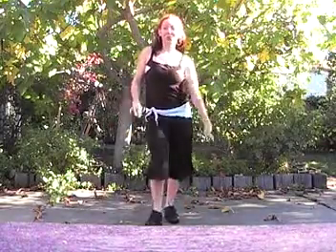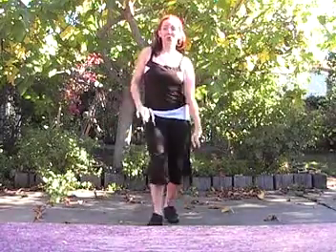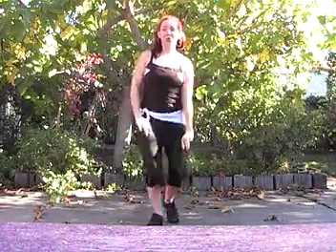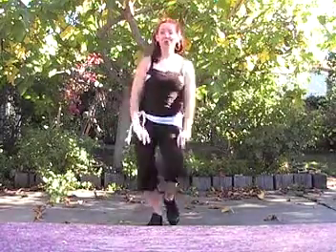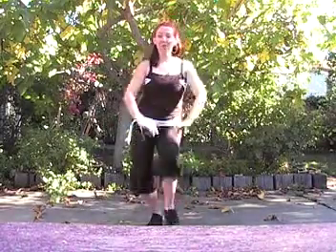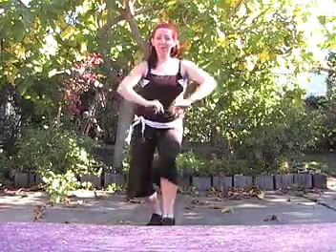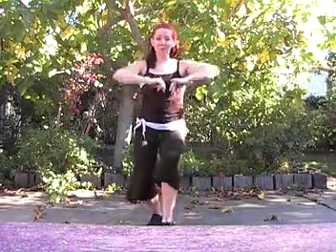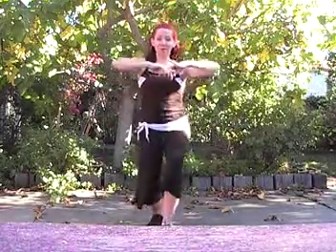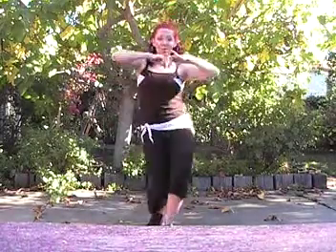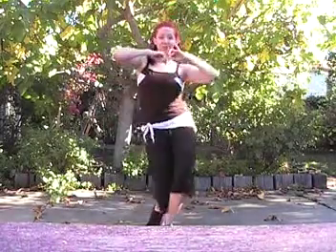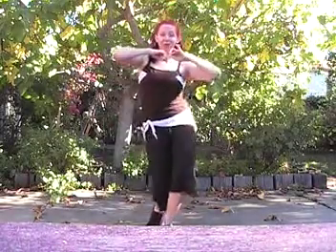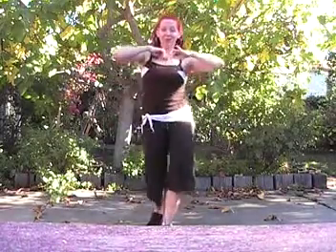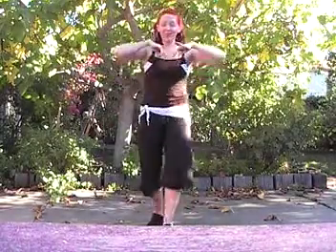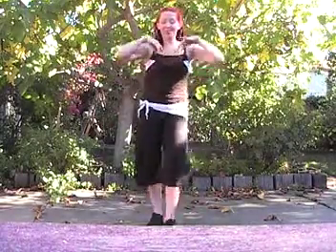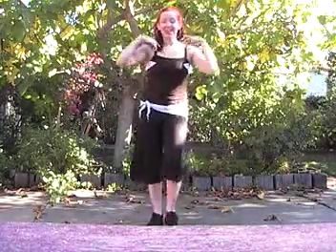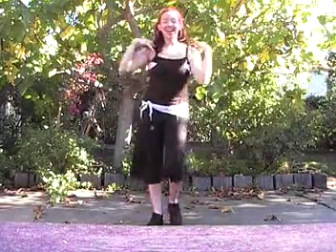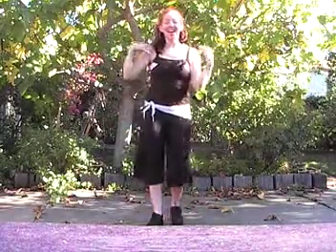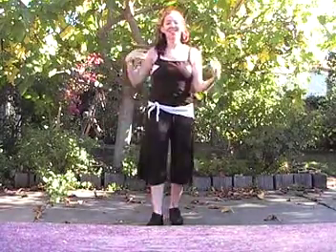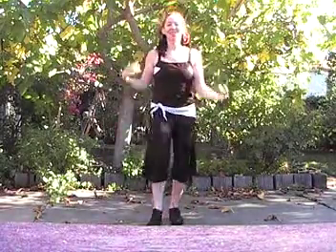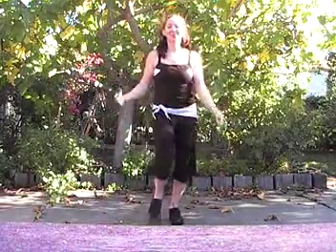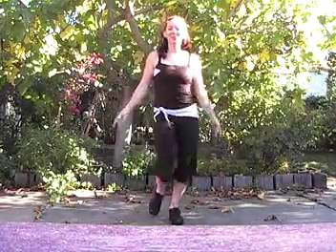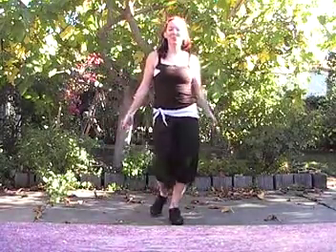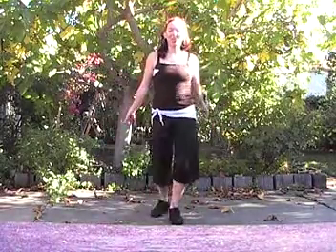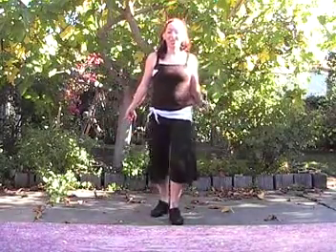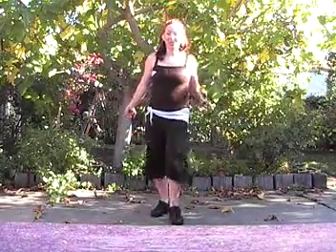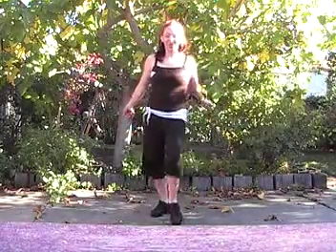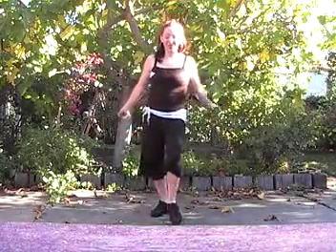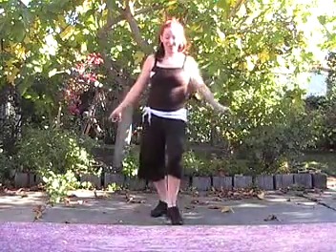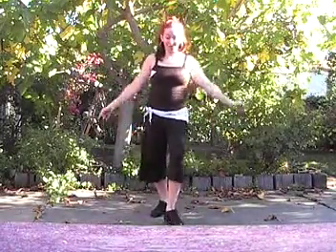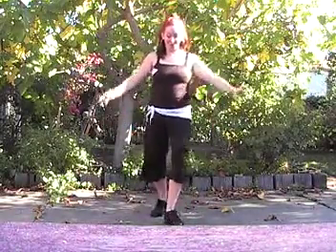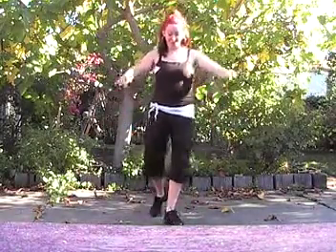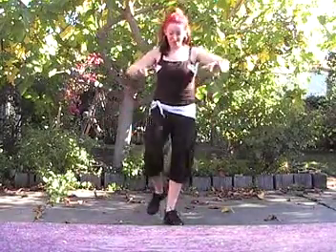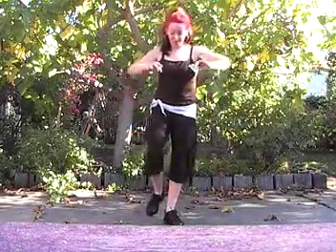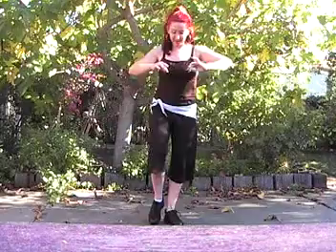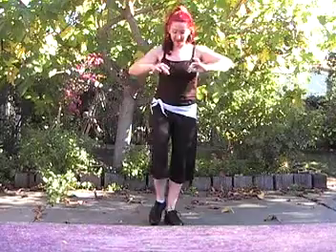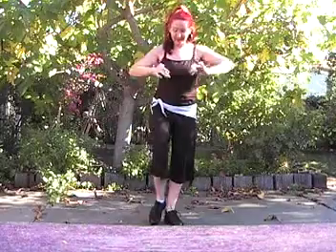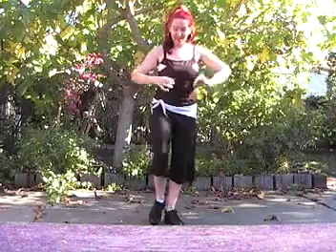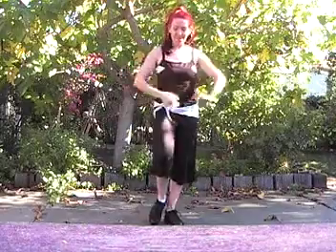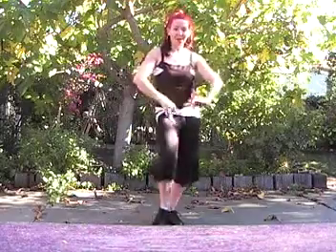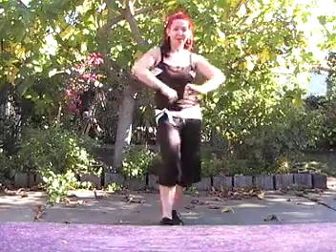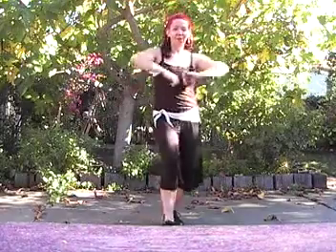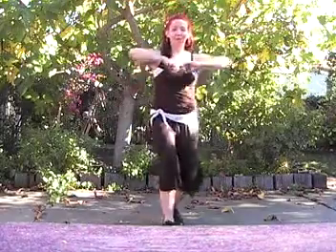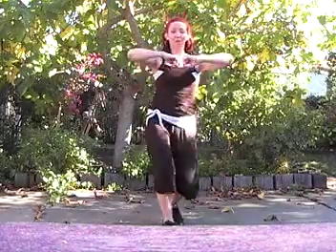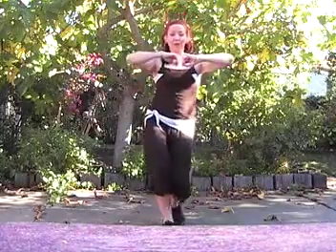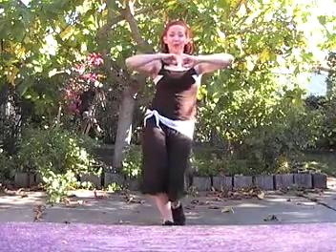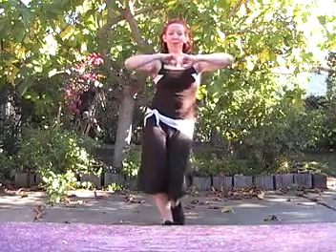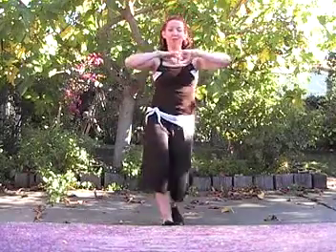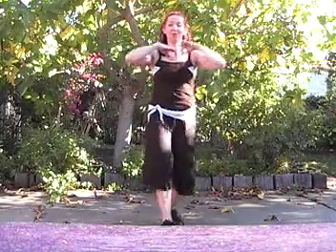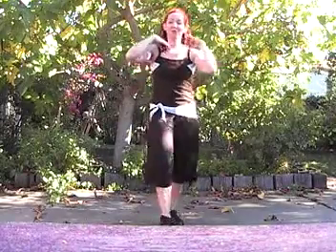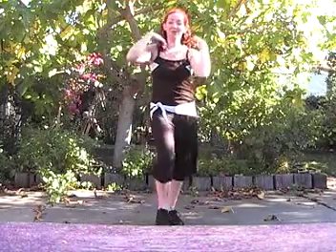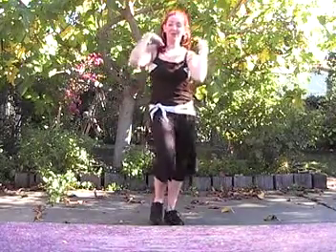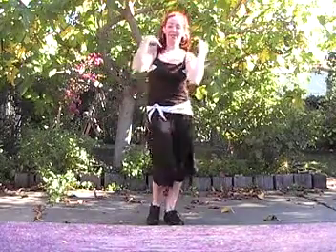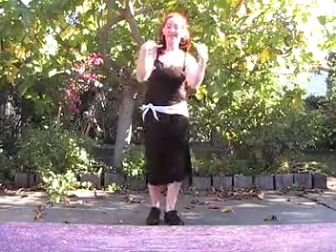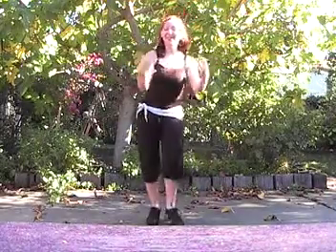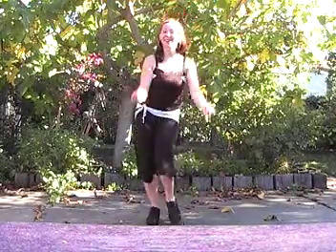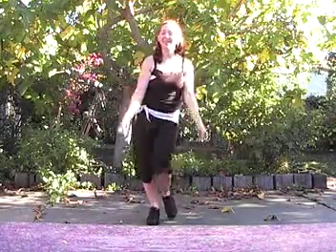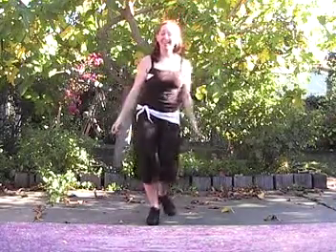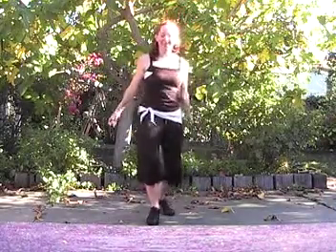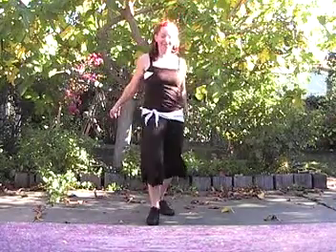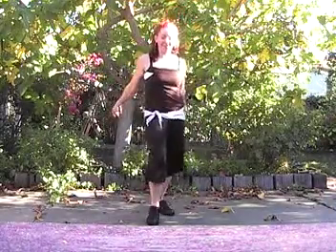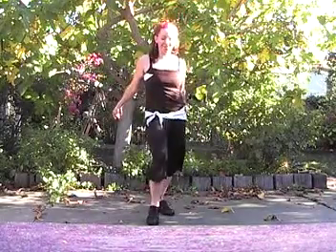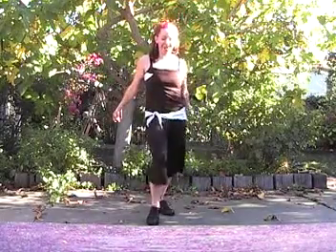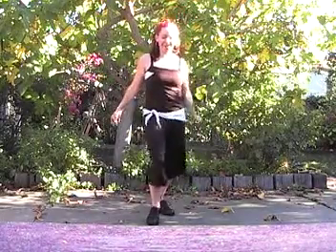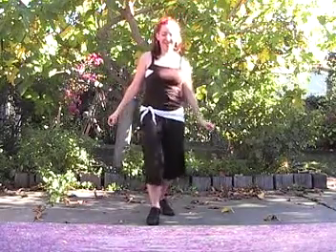We'll do four of those and then we'll switch it to the right foot forward. Tap, right foot forward, left foot back.